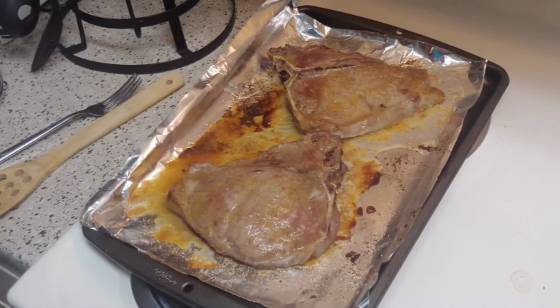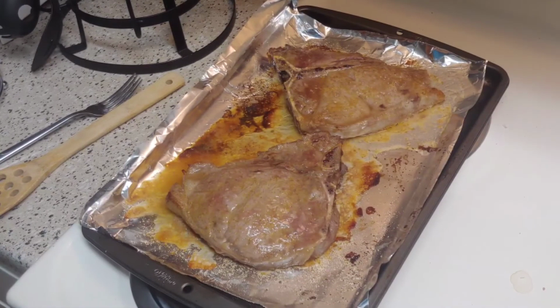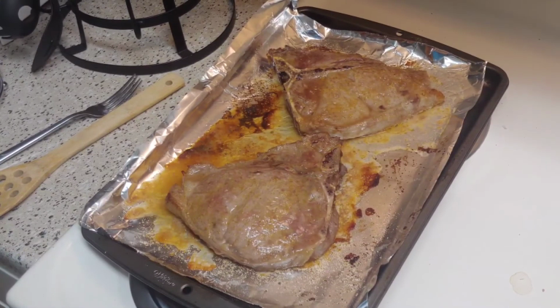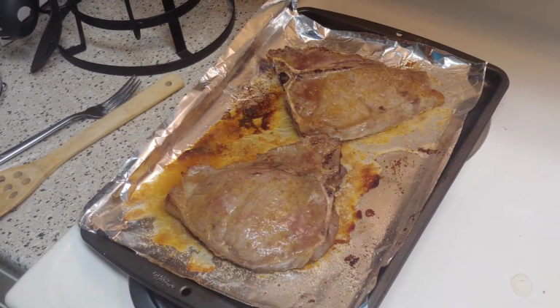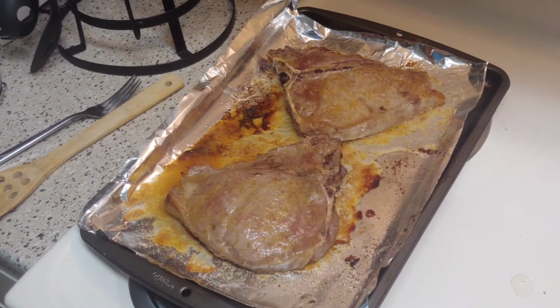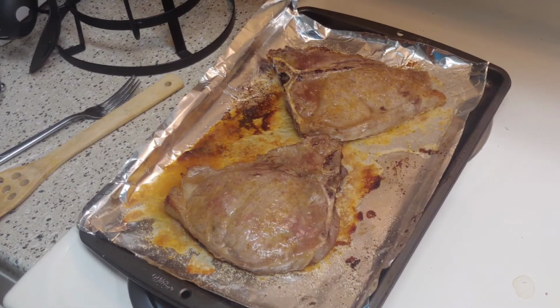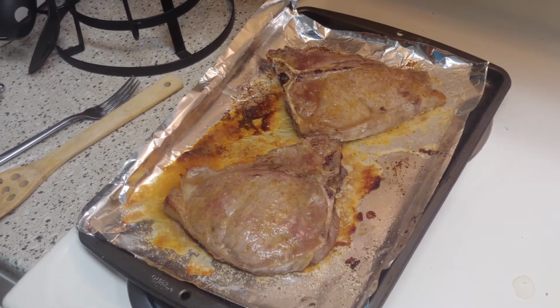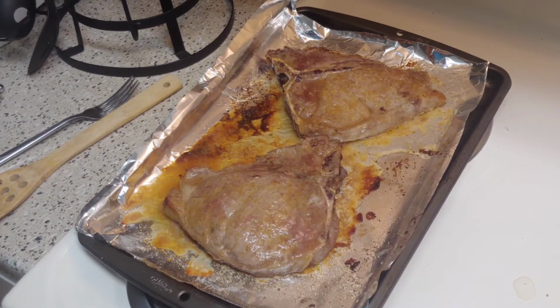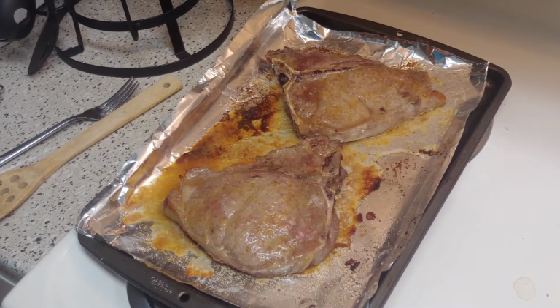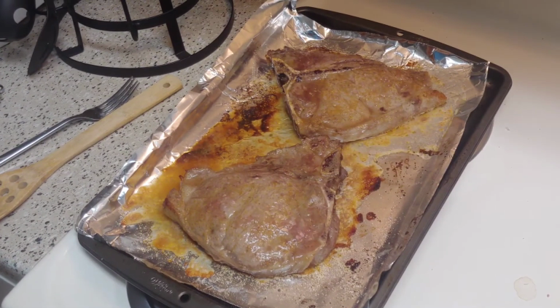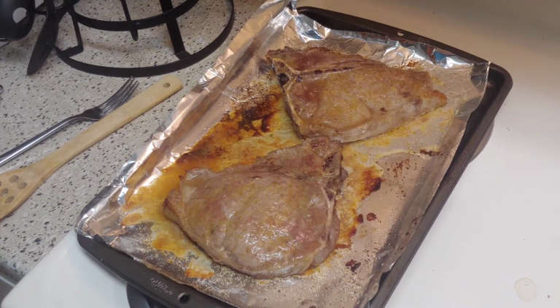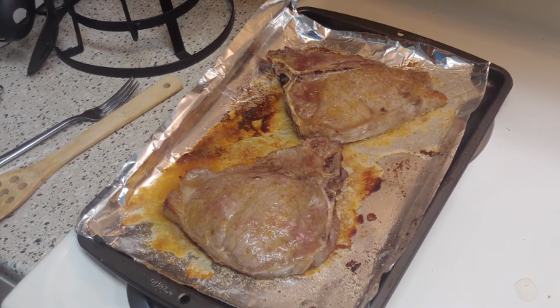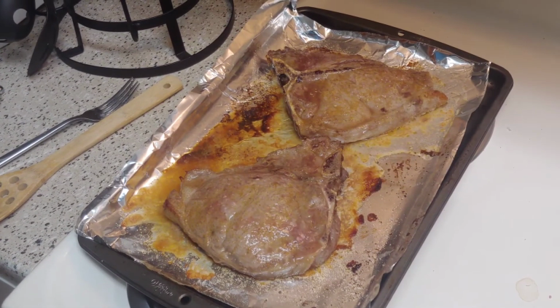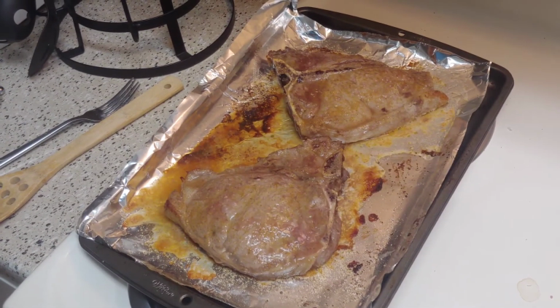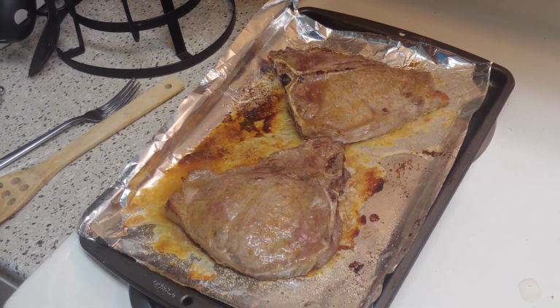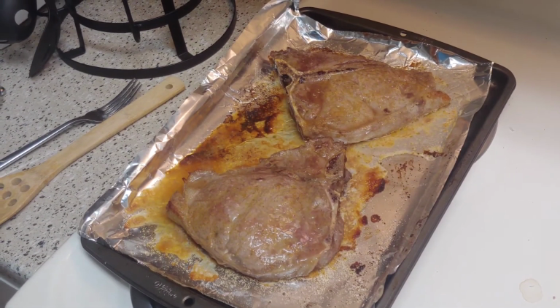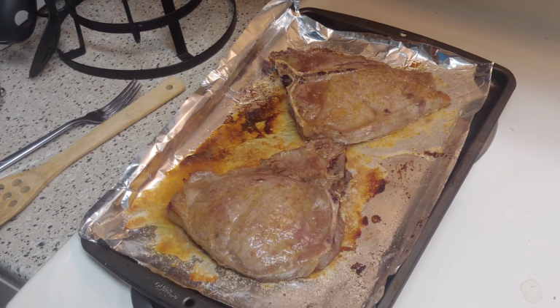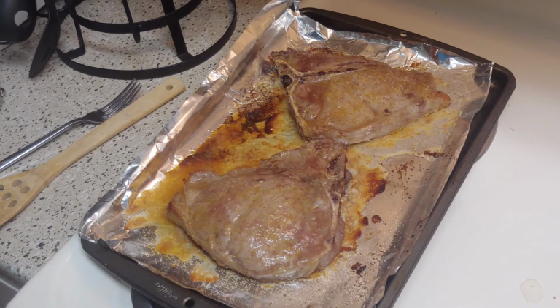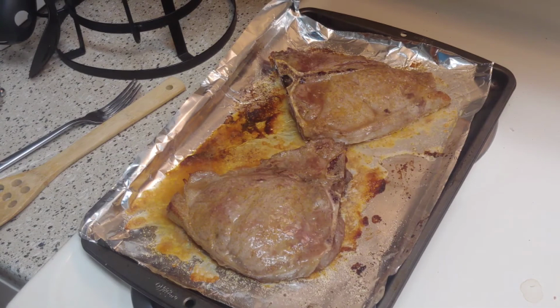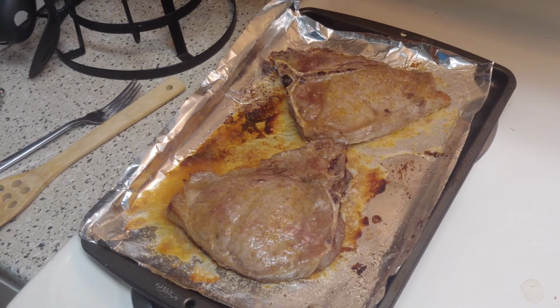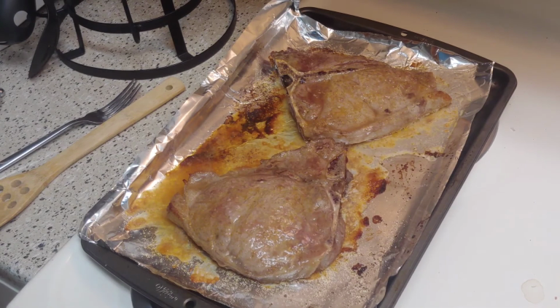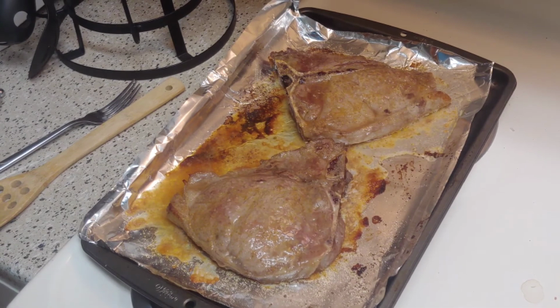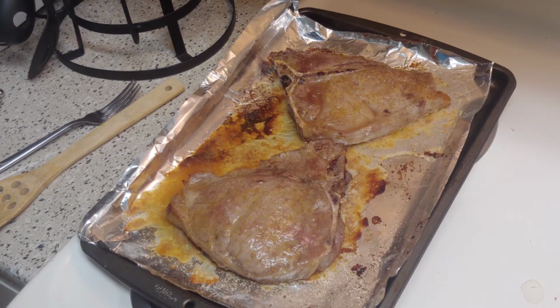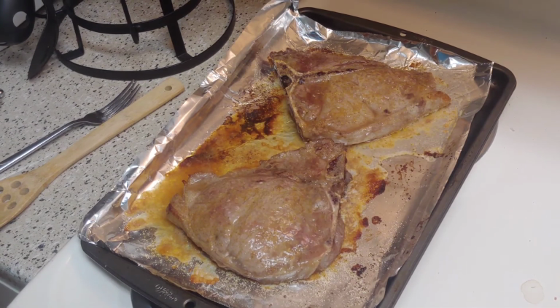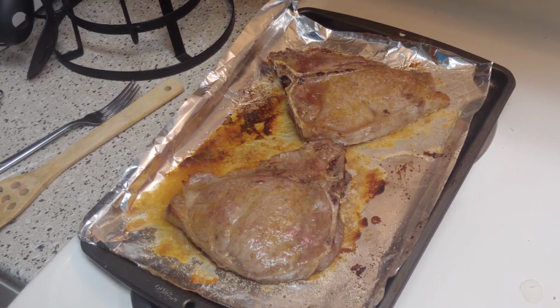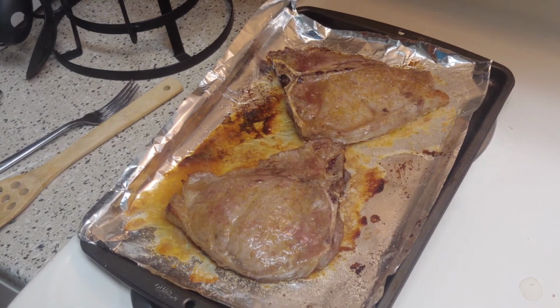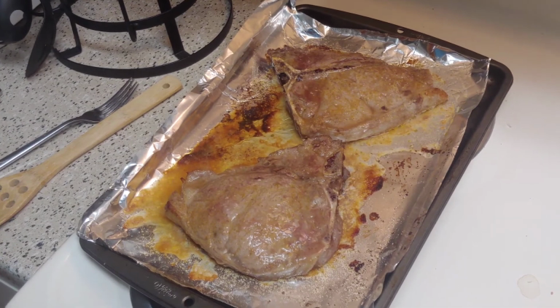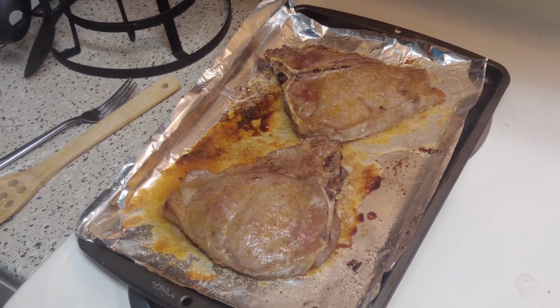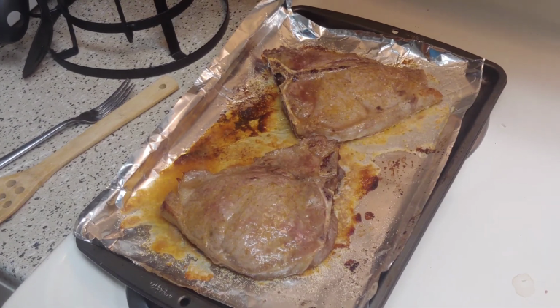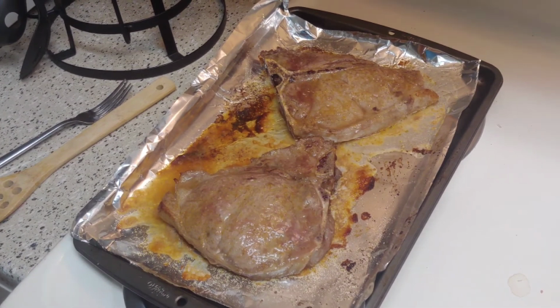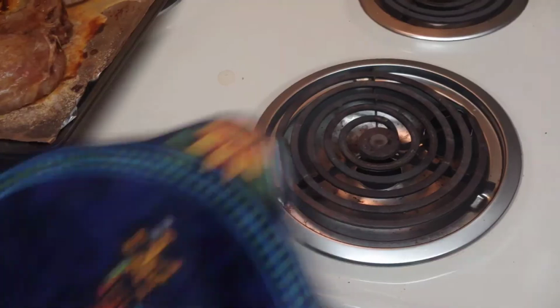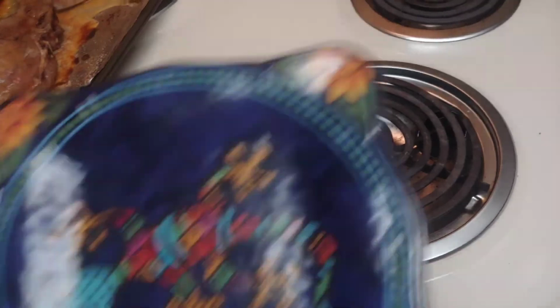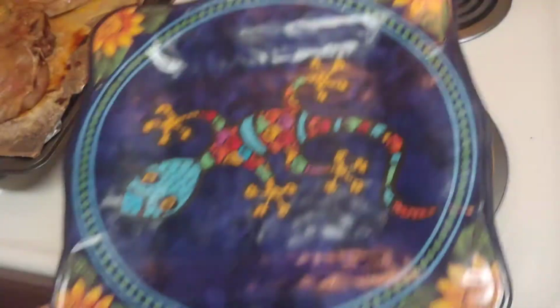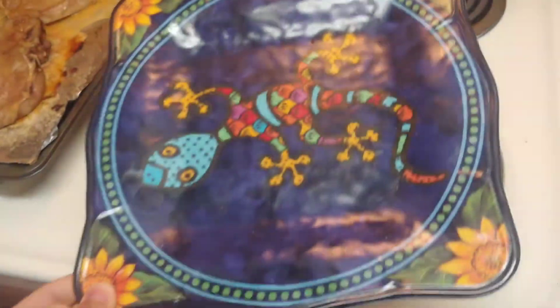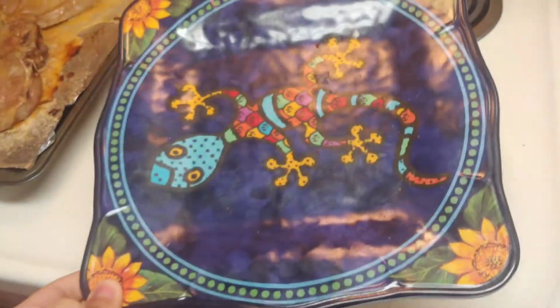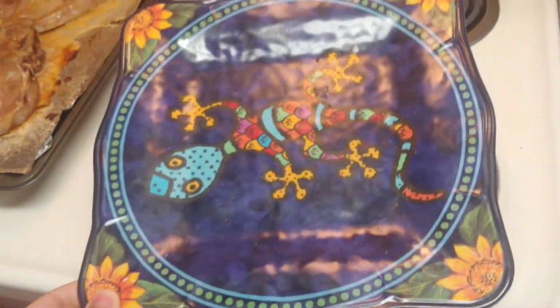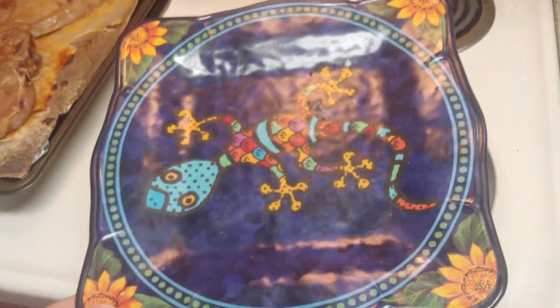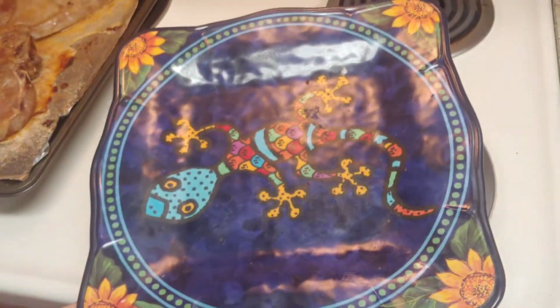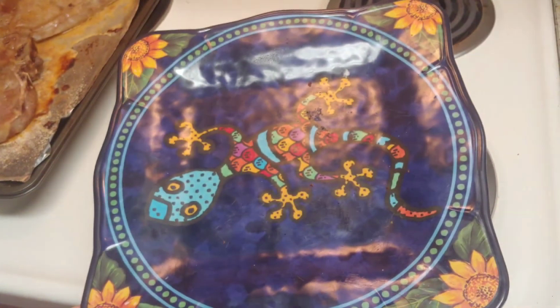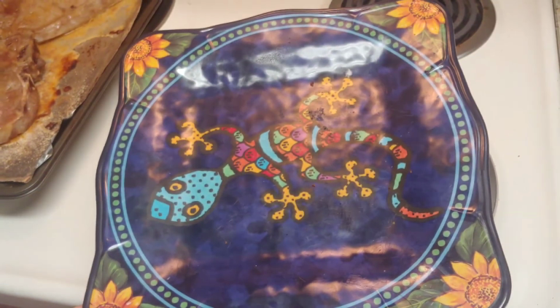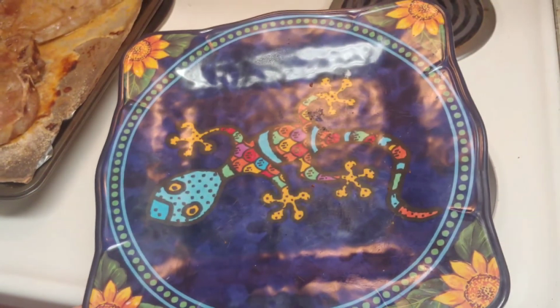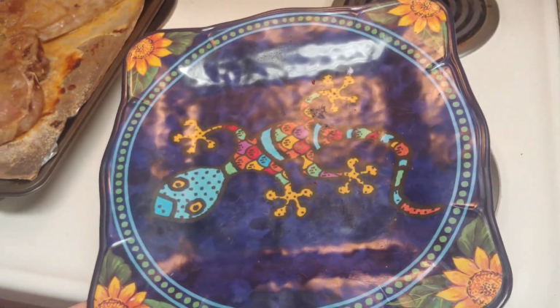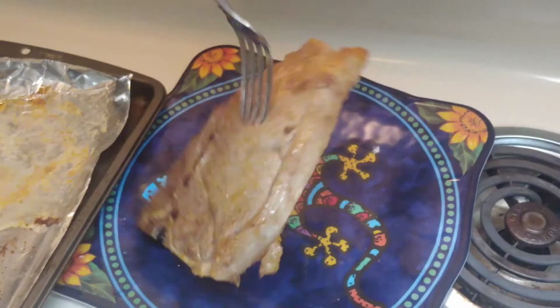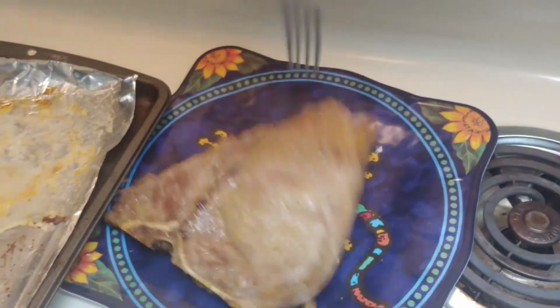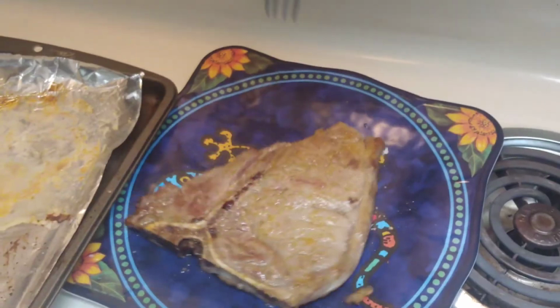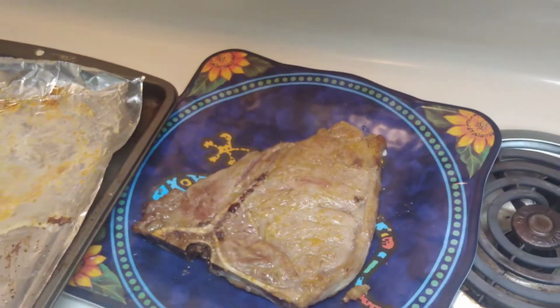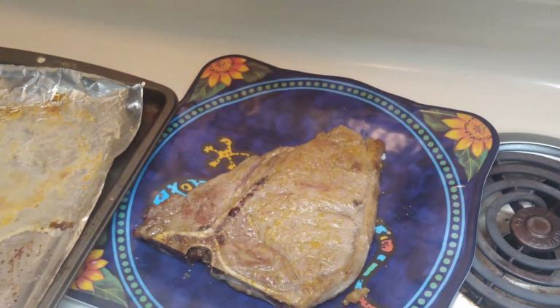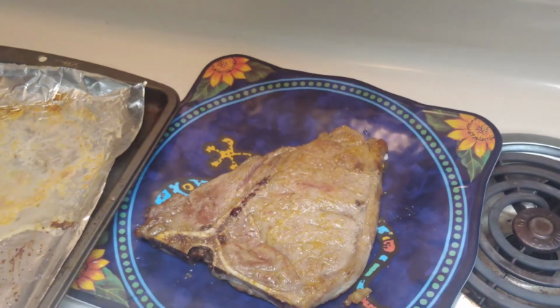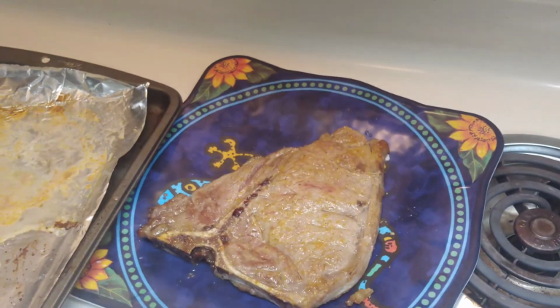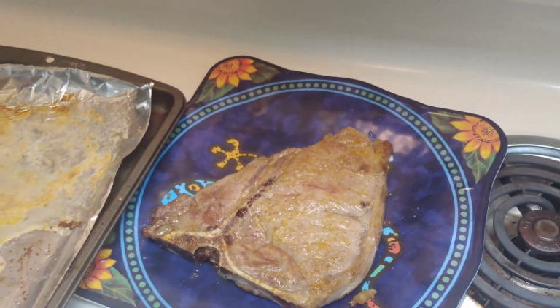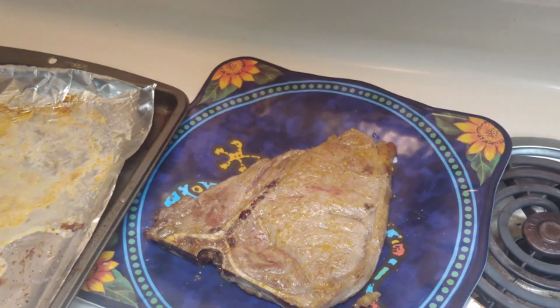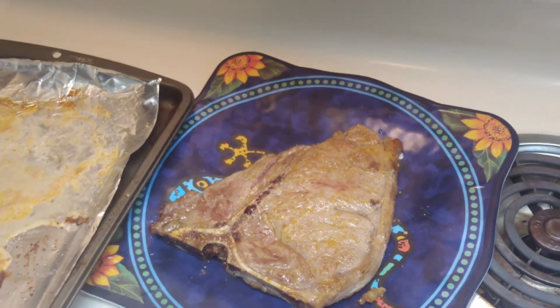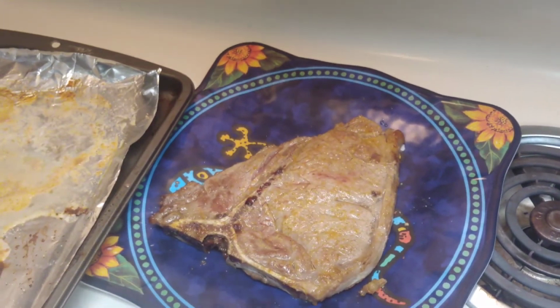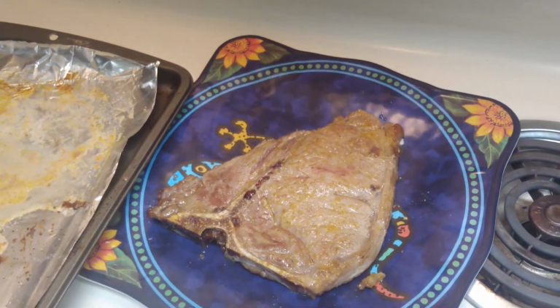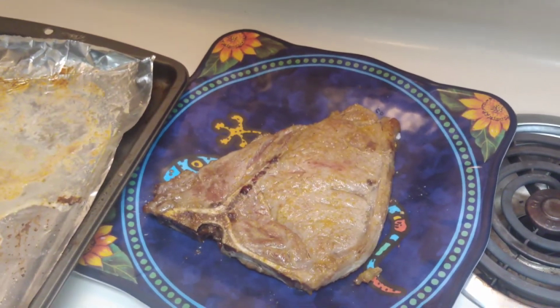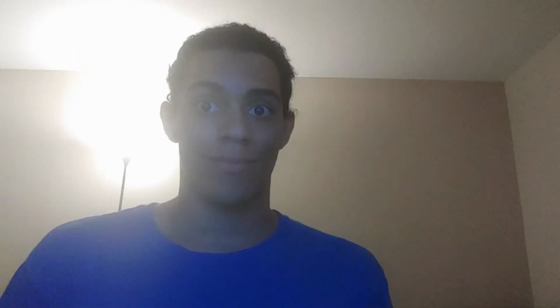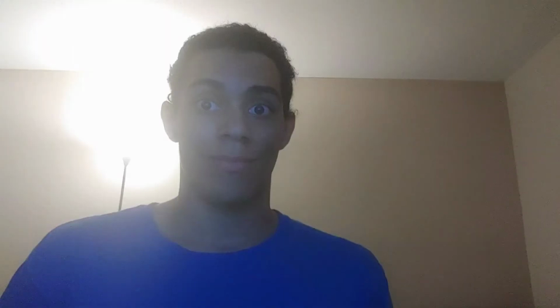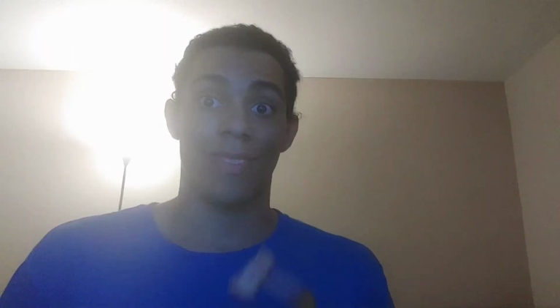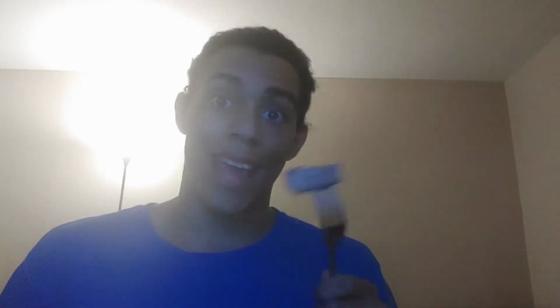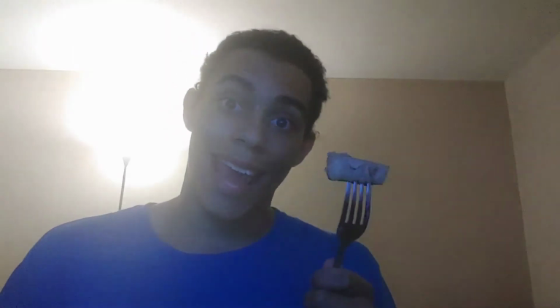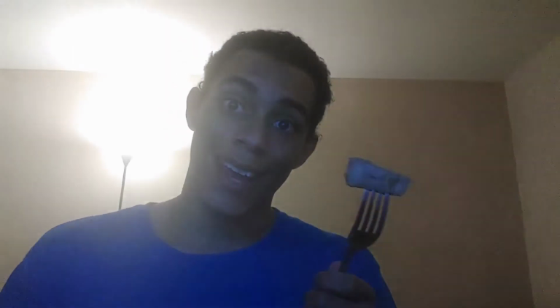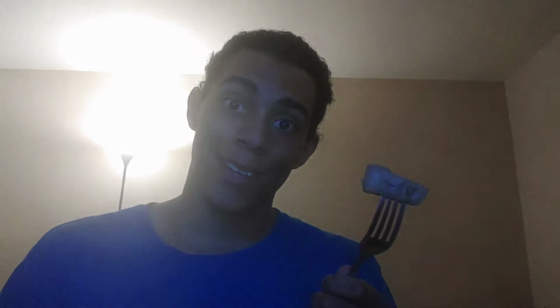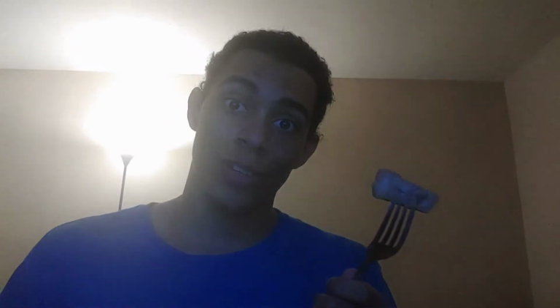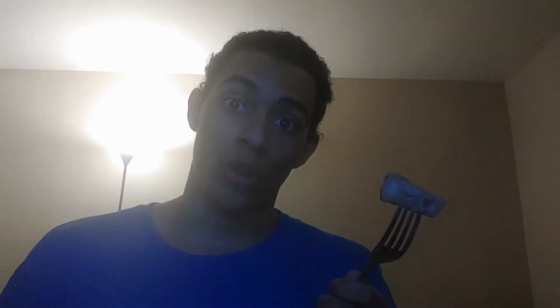Once the other side has been seasoned and heated, get a plate, pop your steak on, and enjoy.